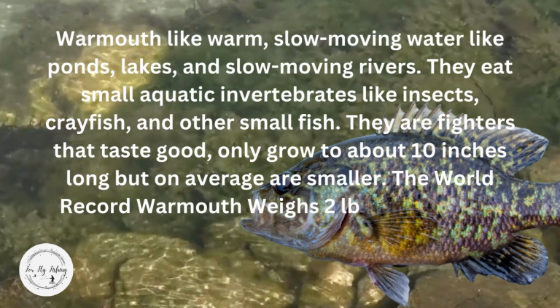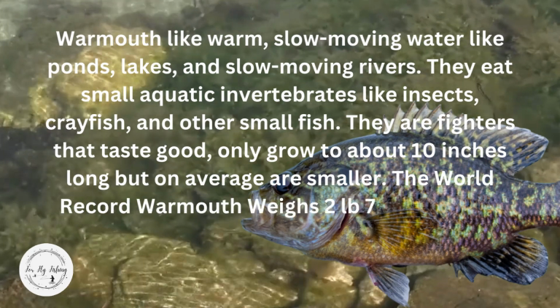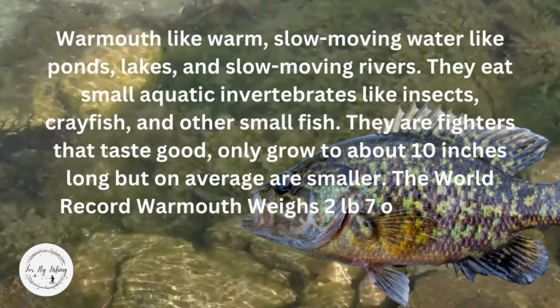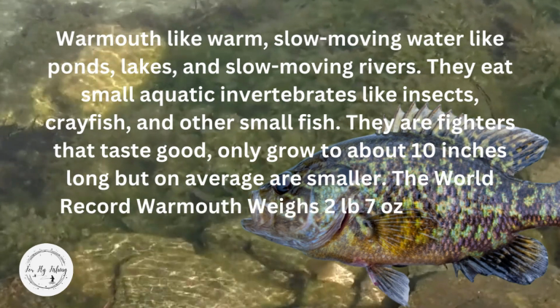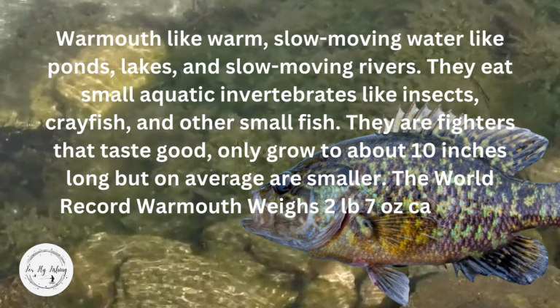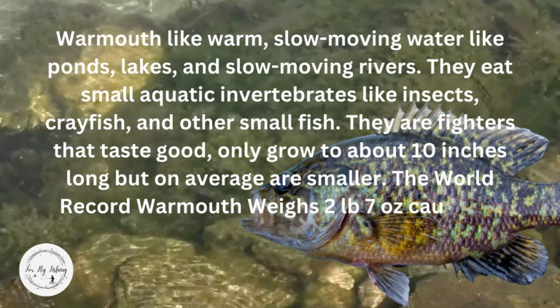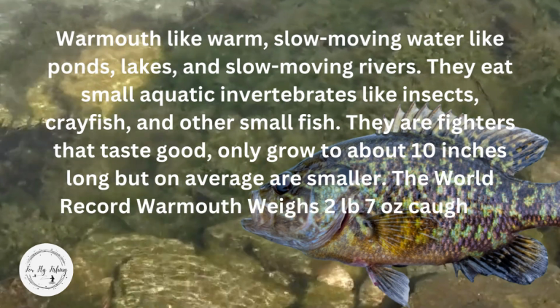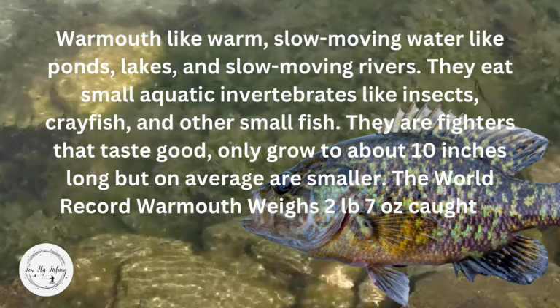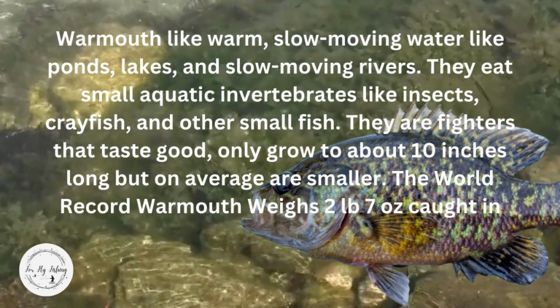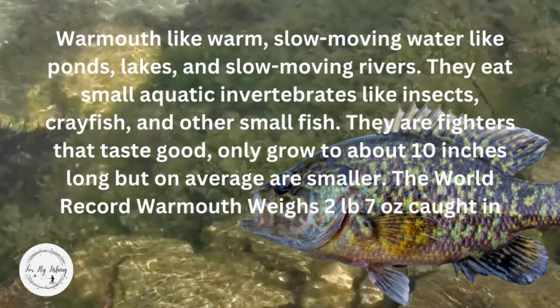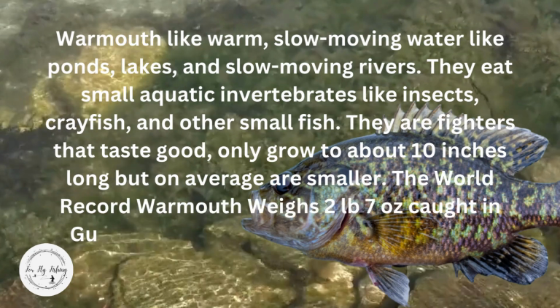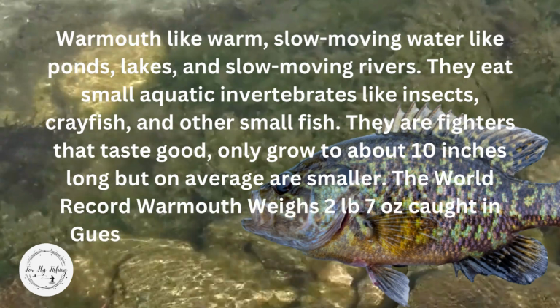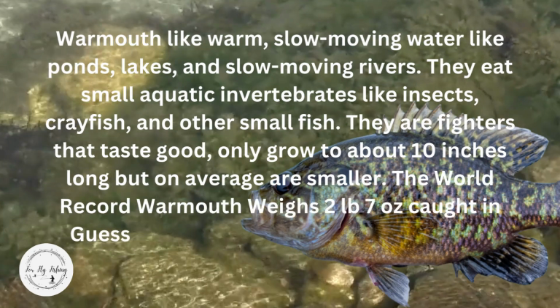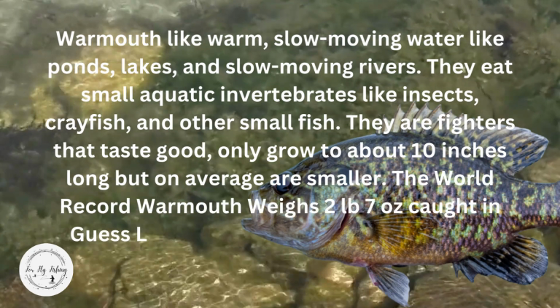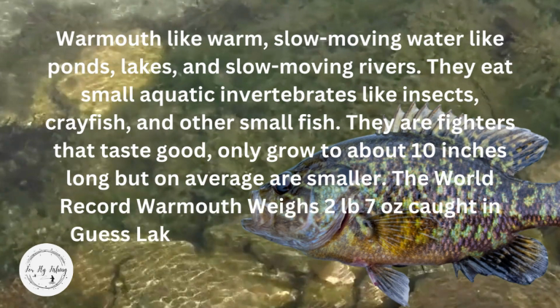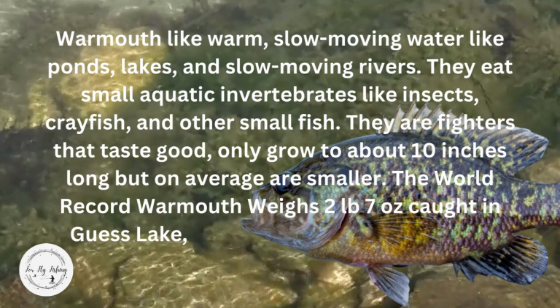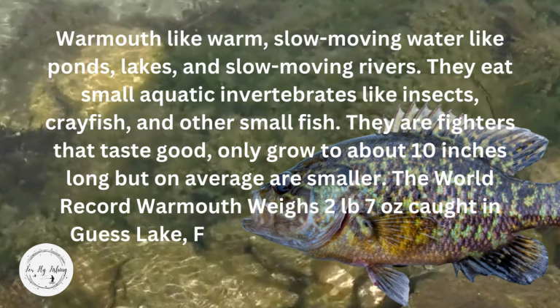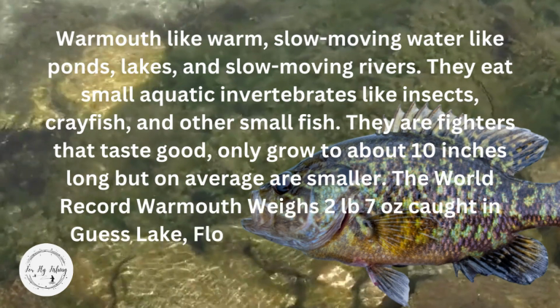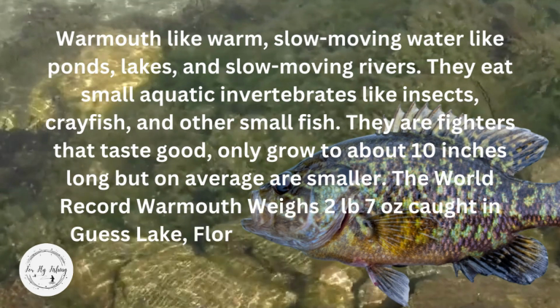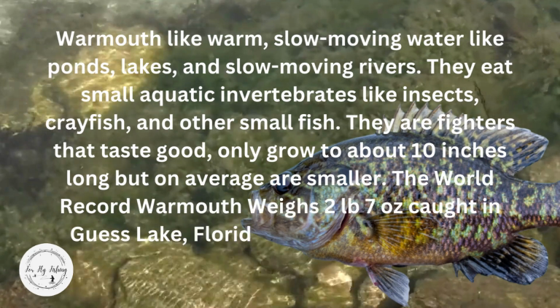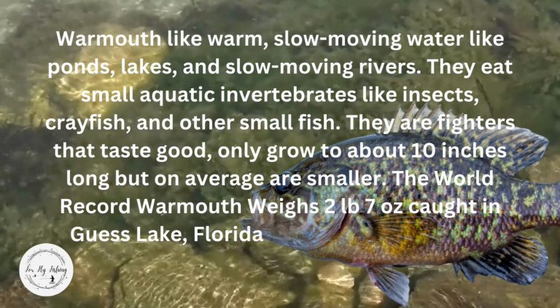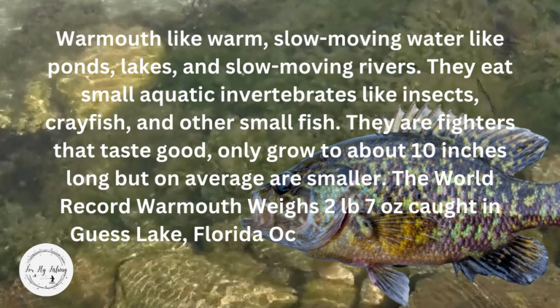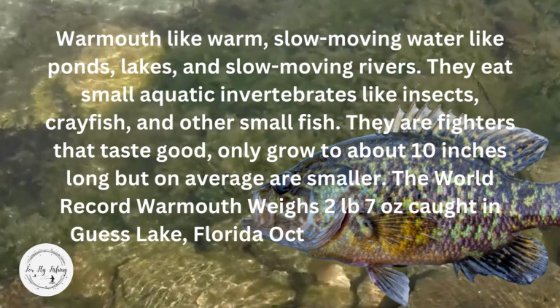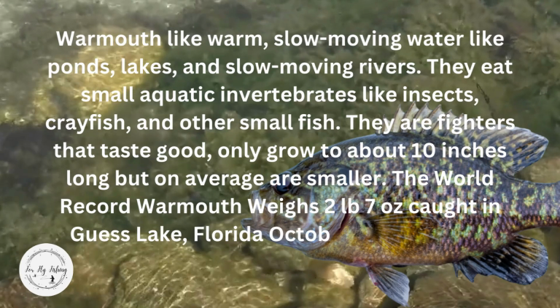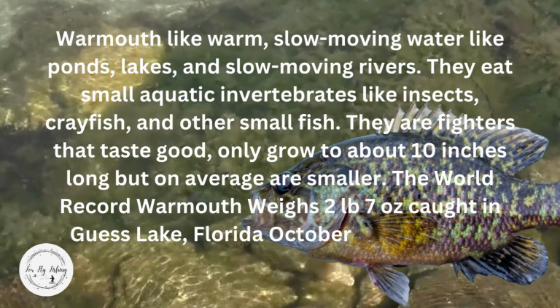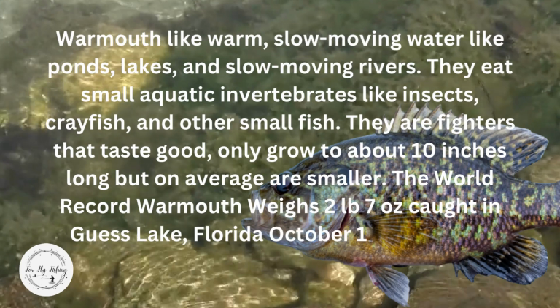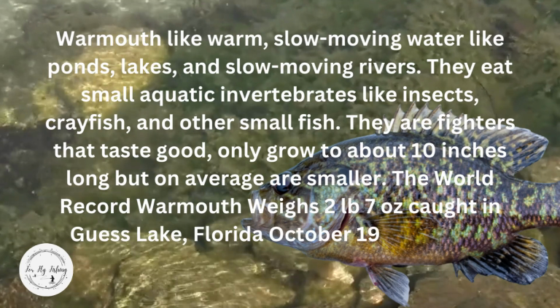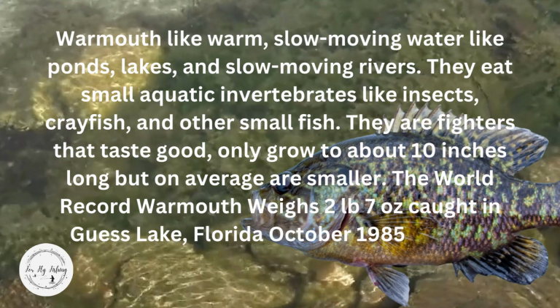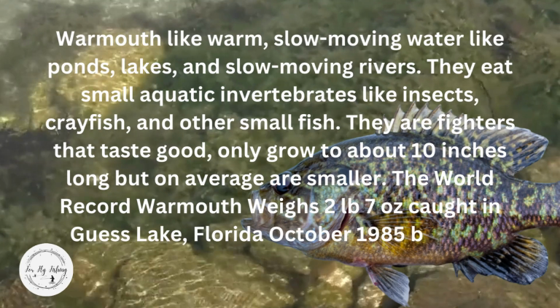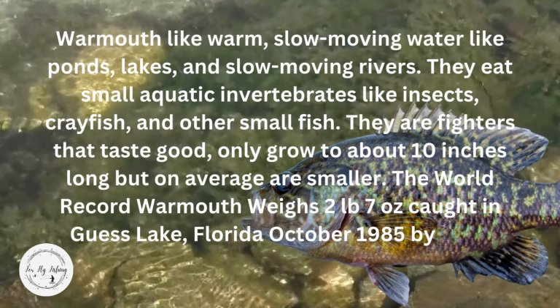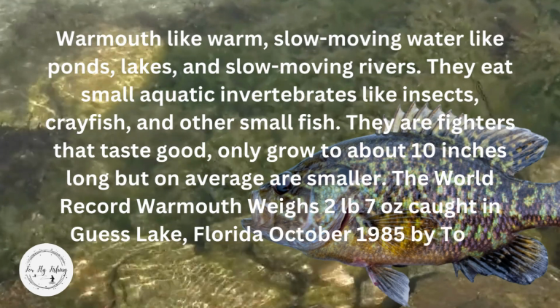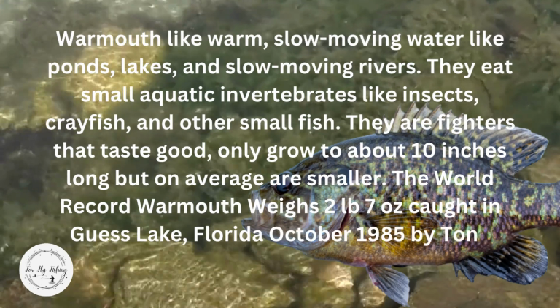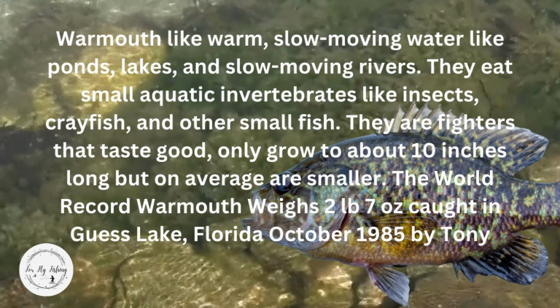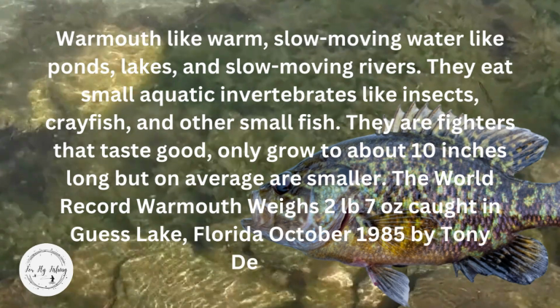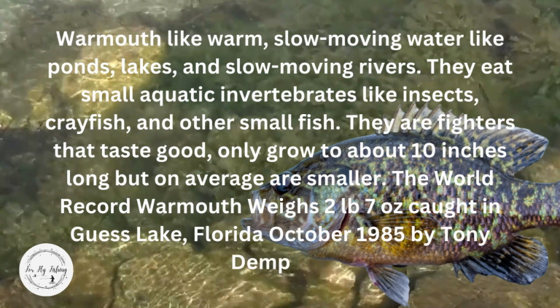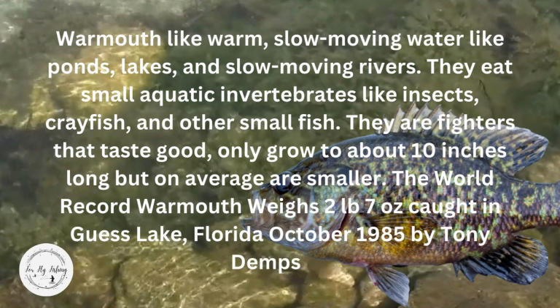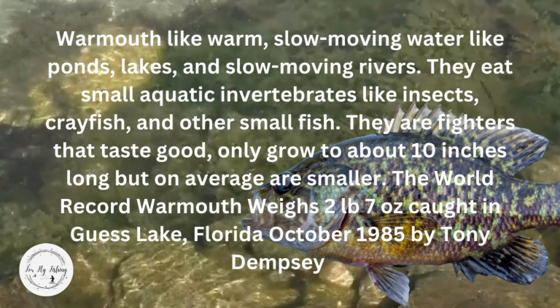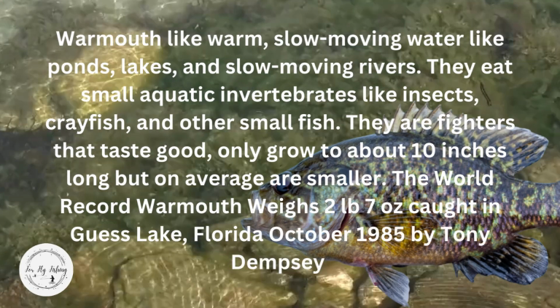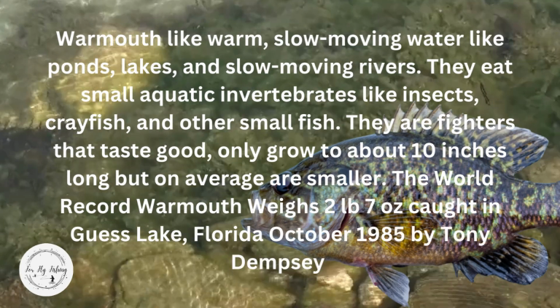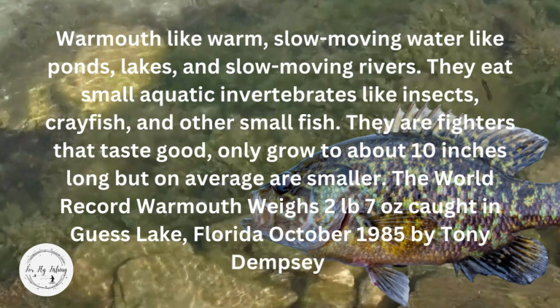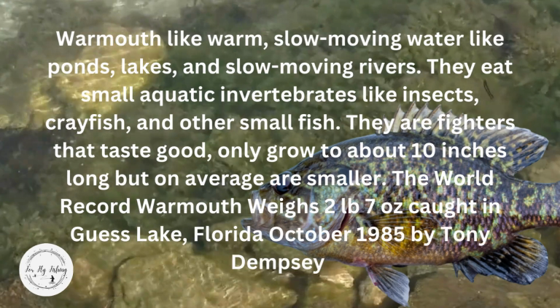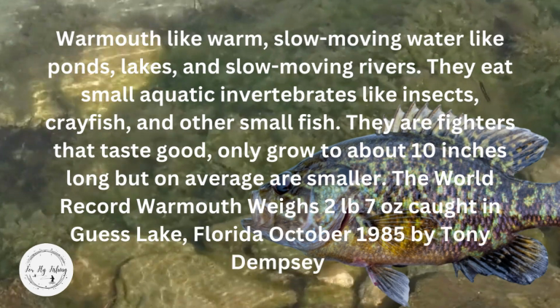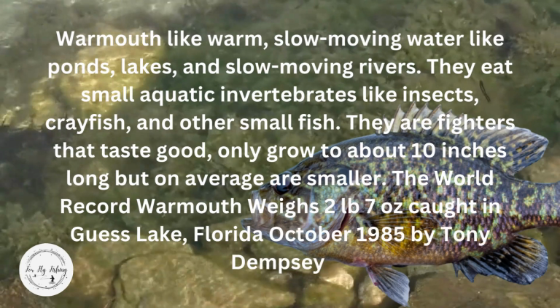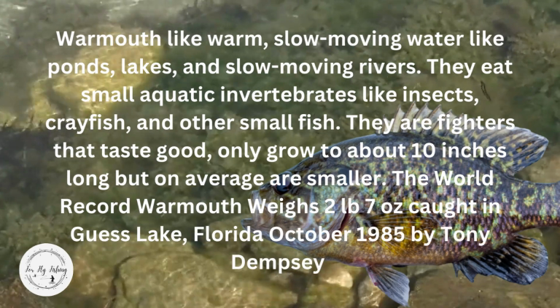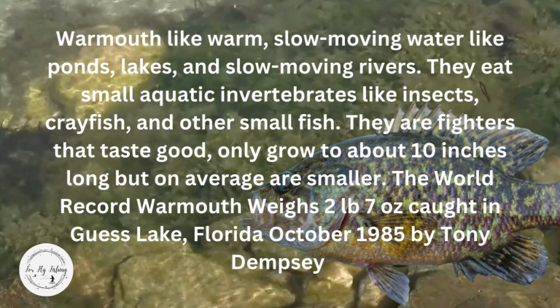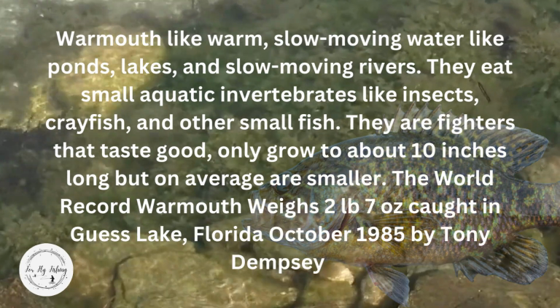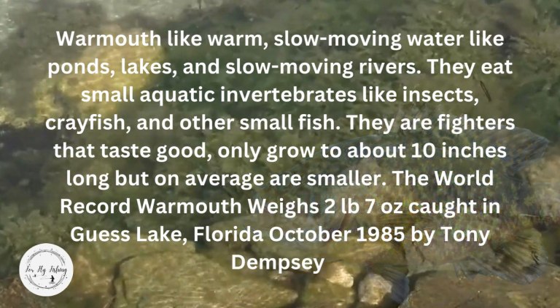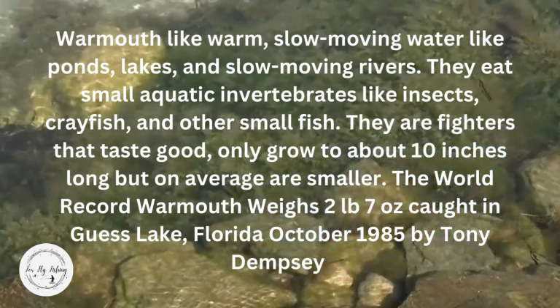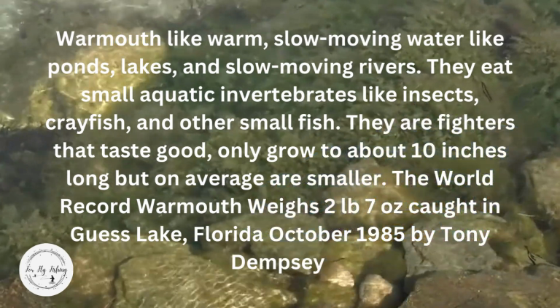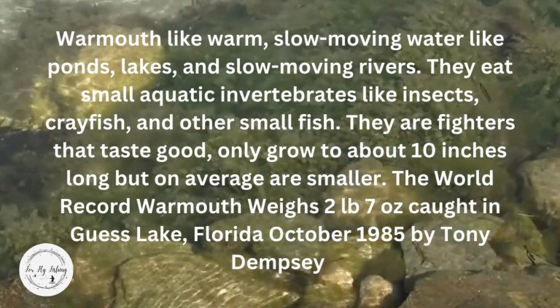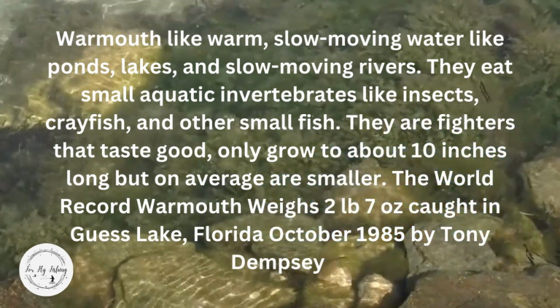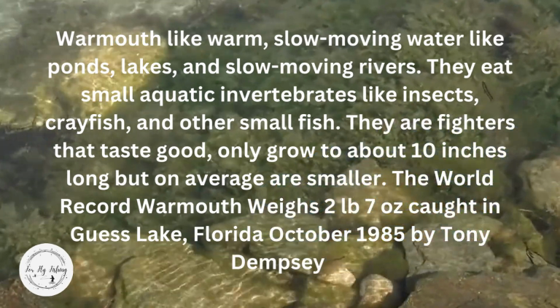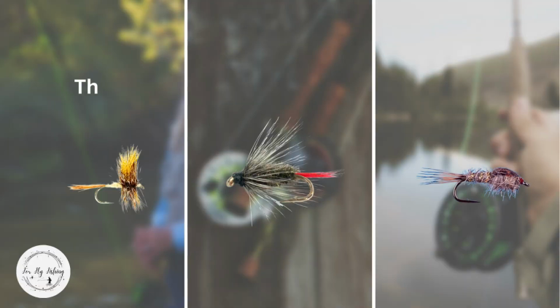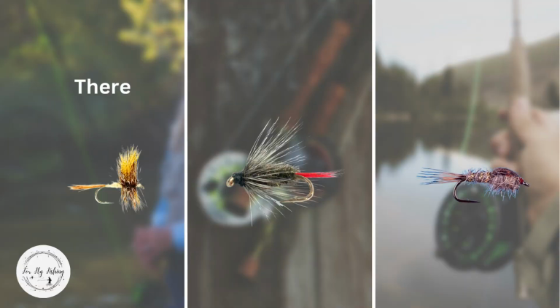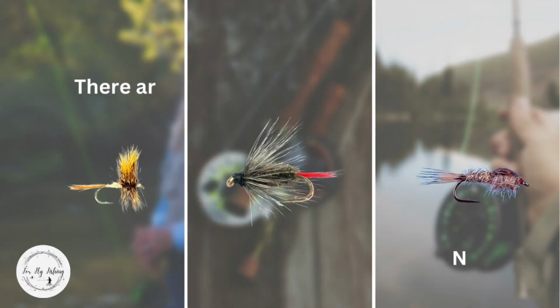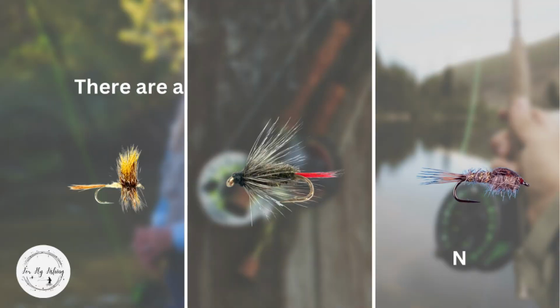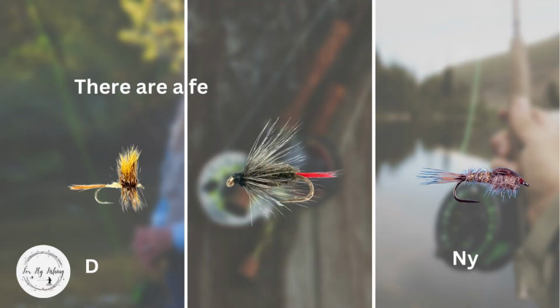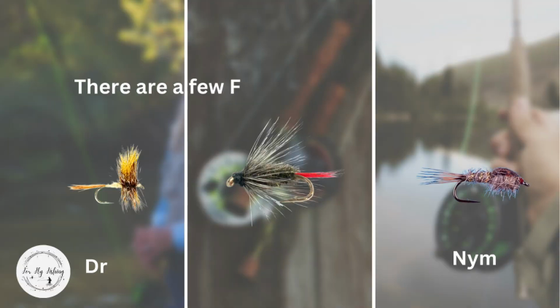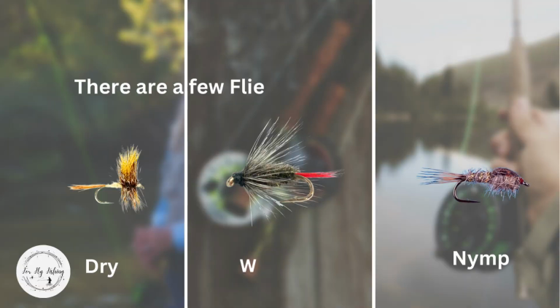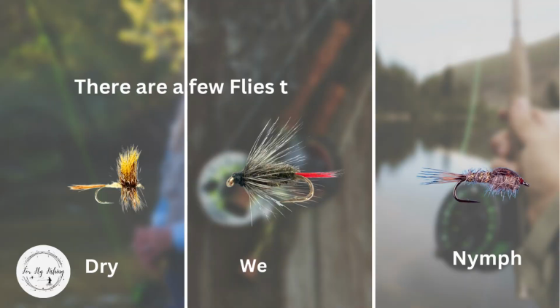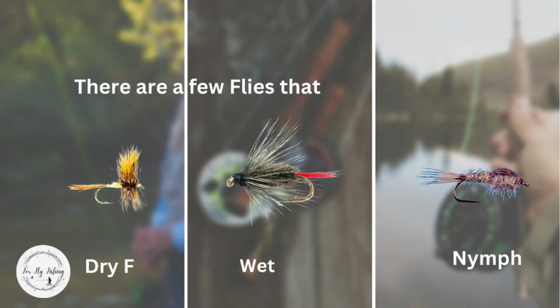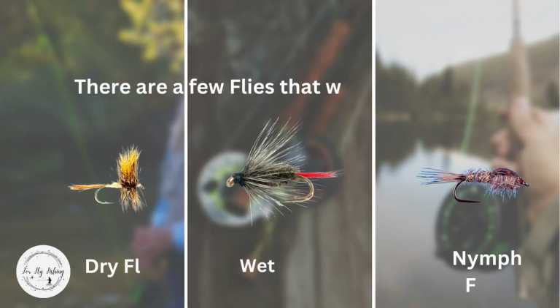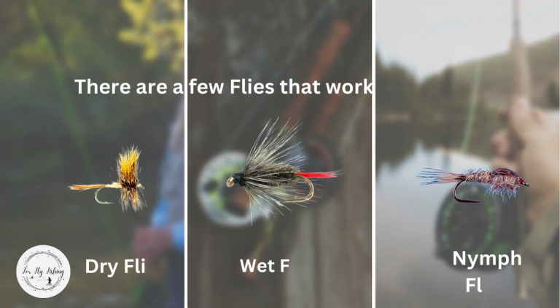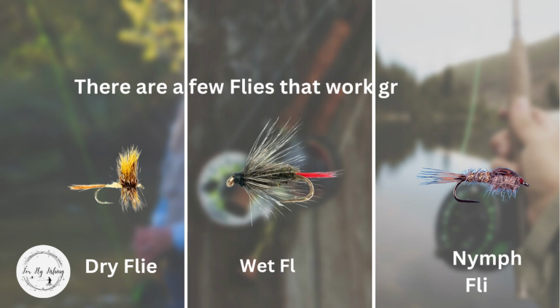The world record warmouth weighs 2 pounds 7 ounces, caught in Guest Lake, Florida in October 1985 by Tony Dempsey.